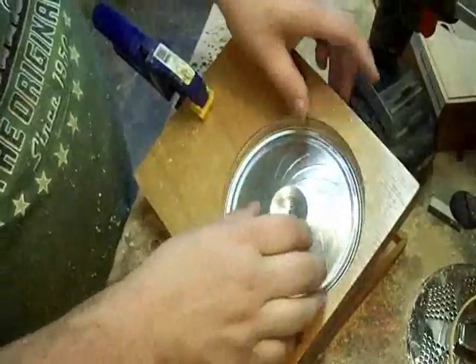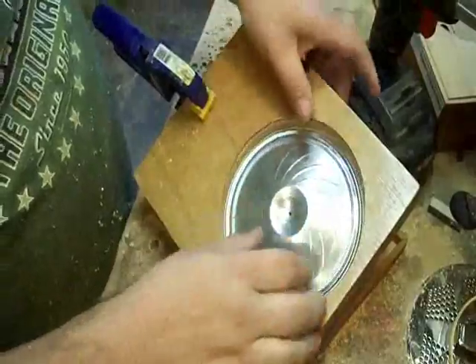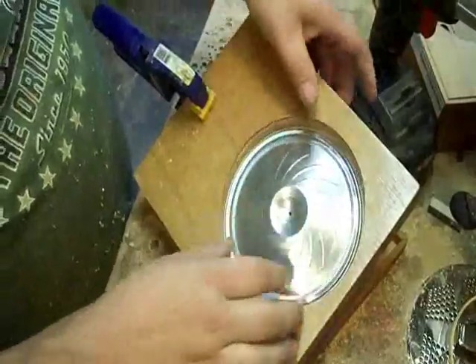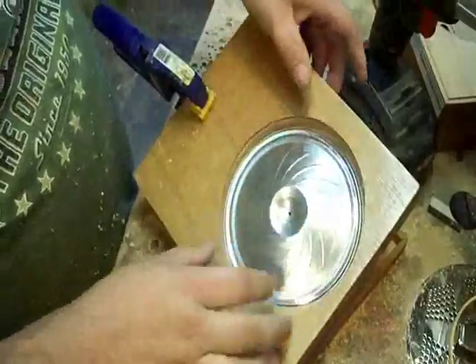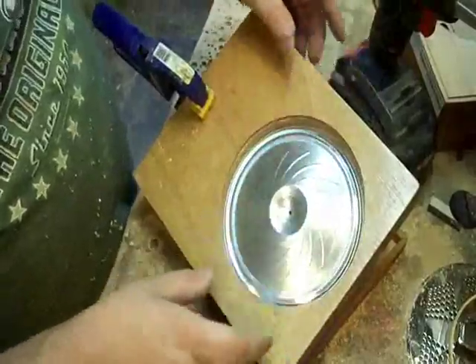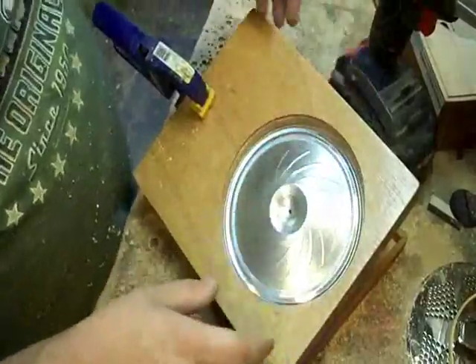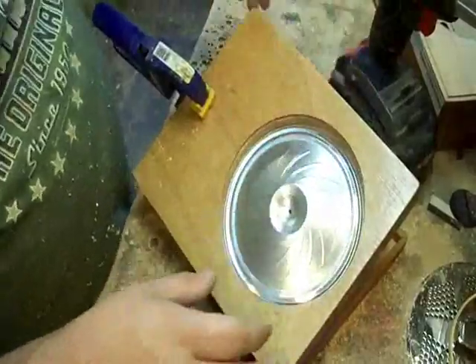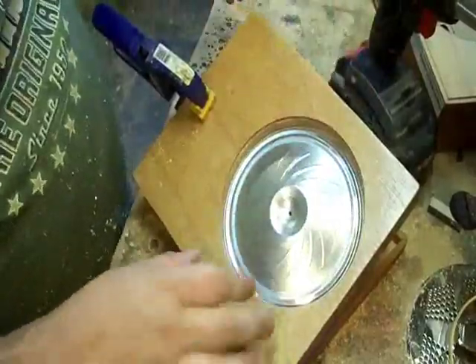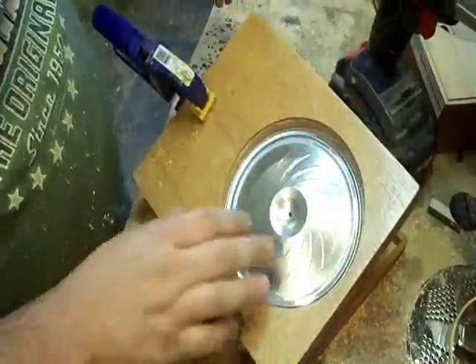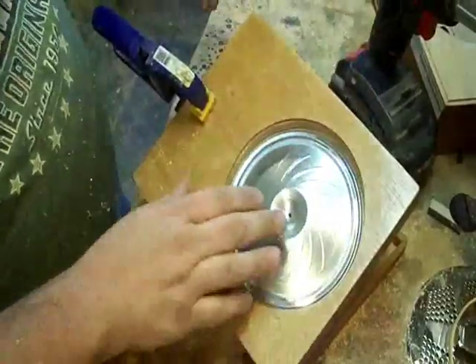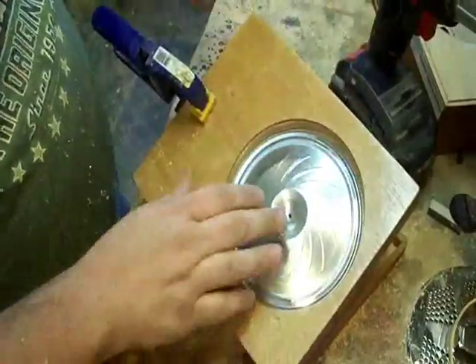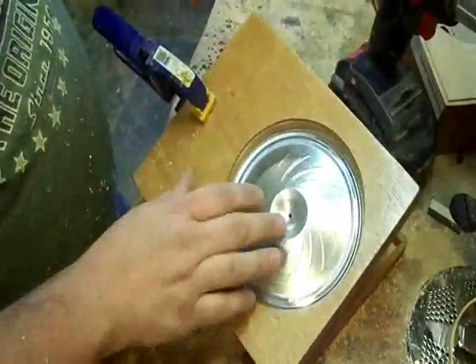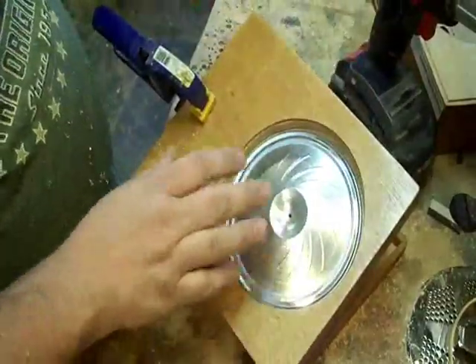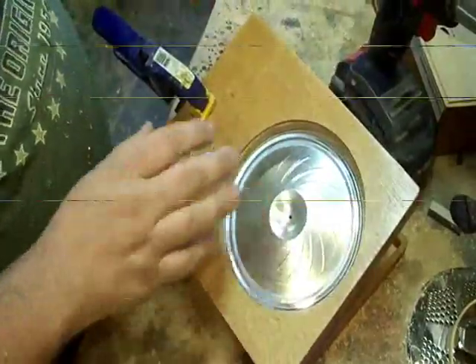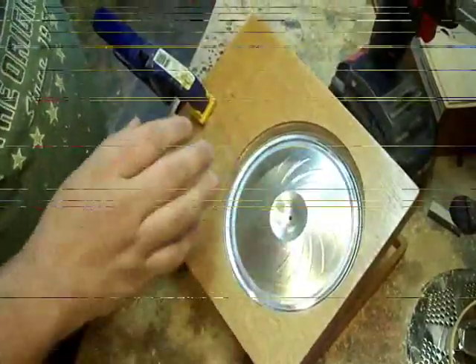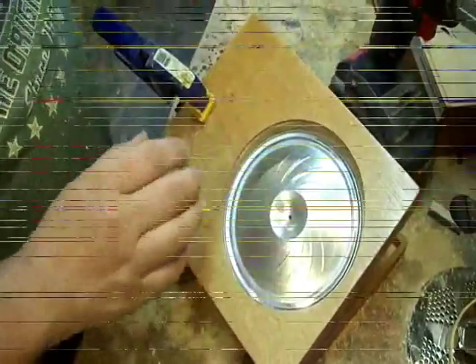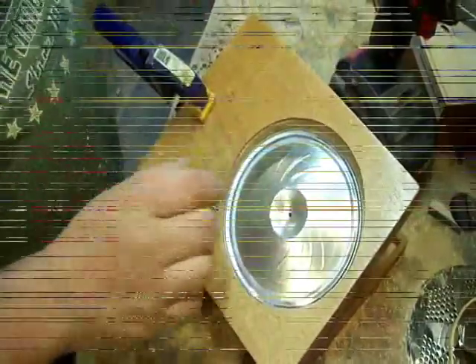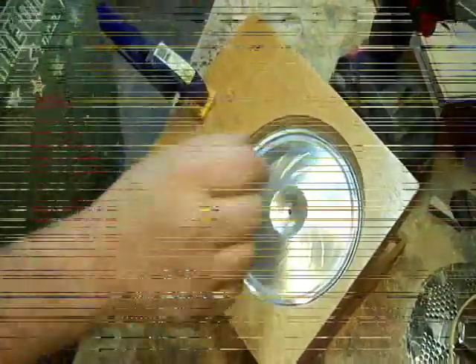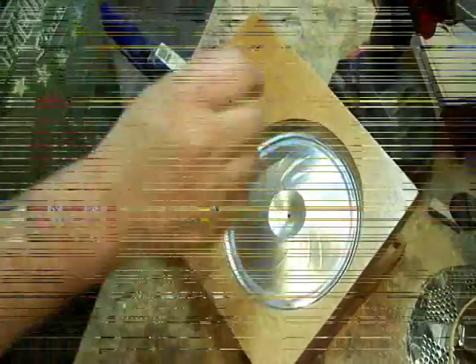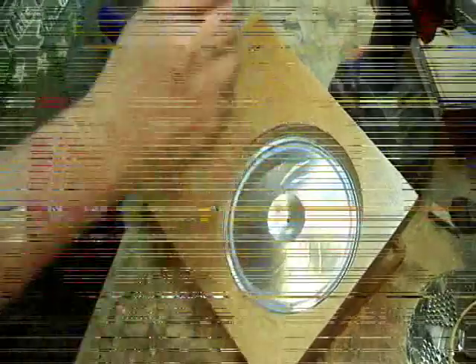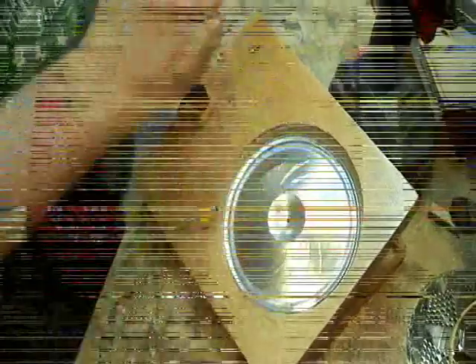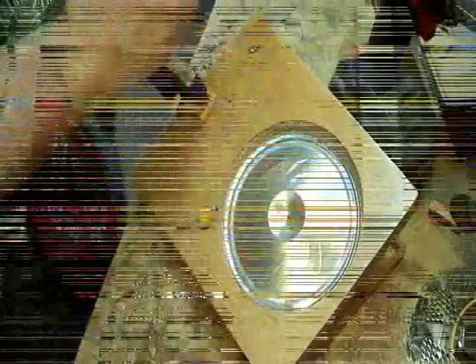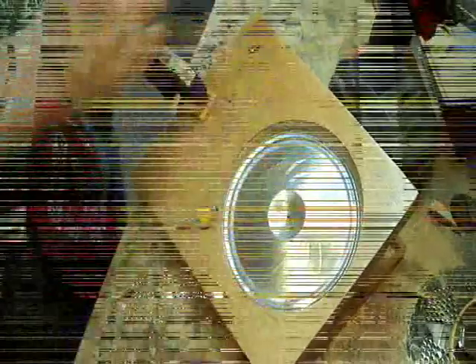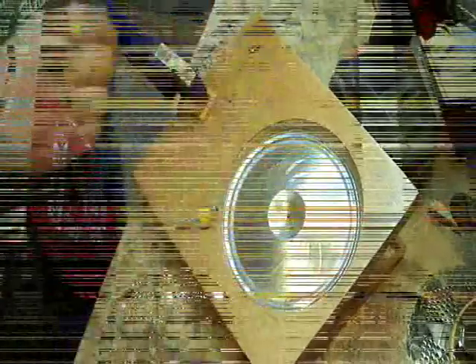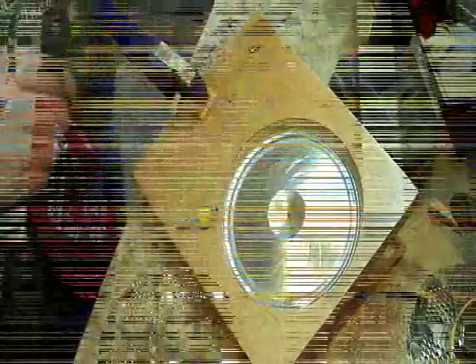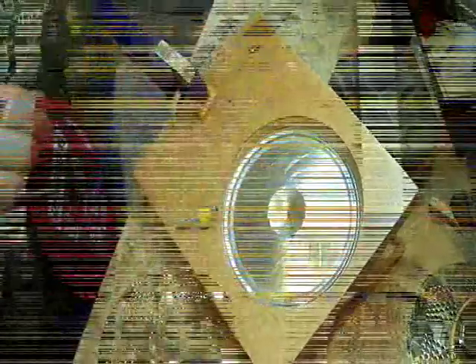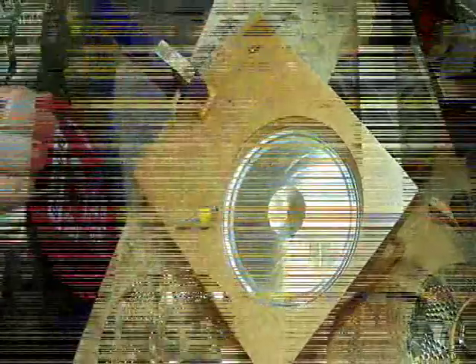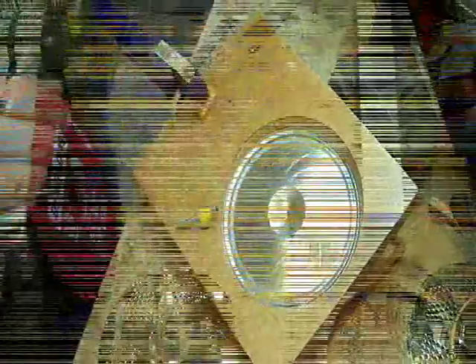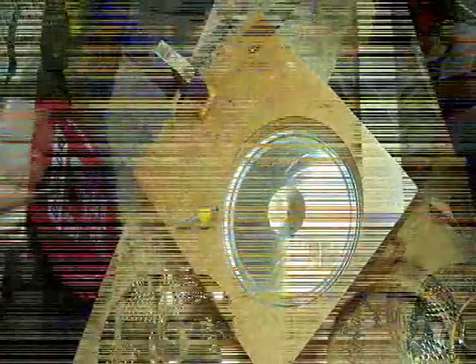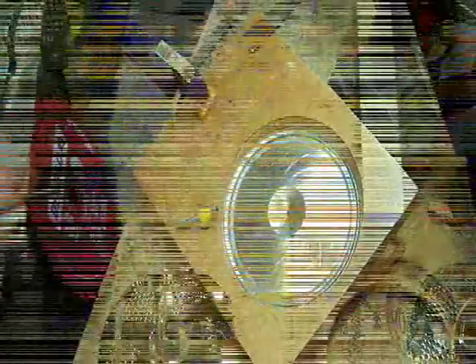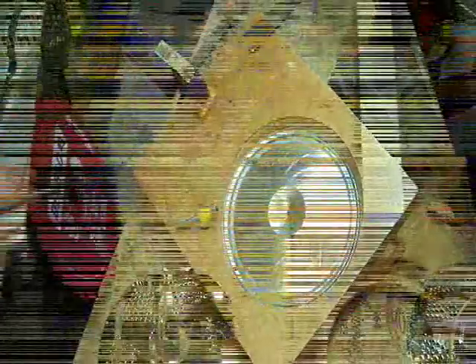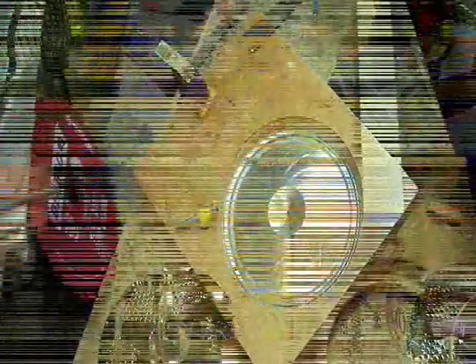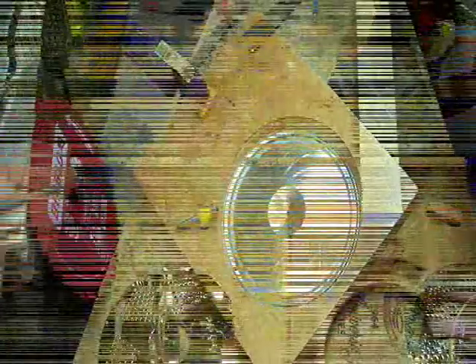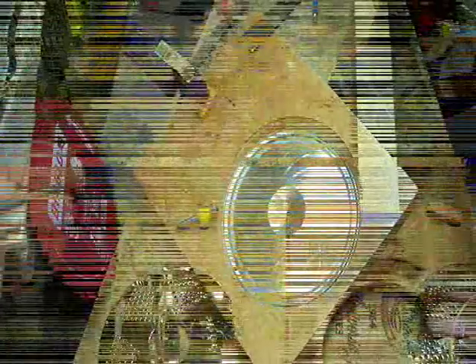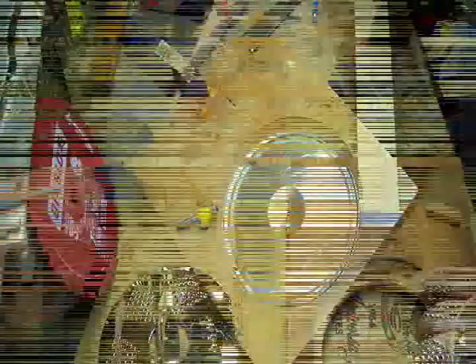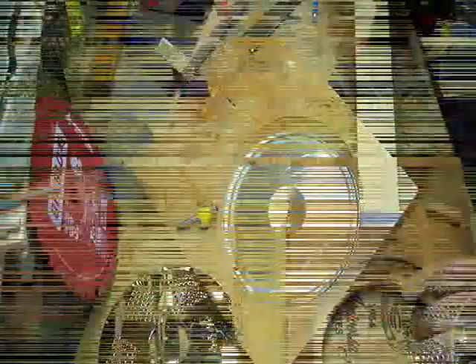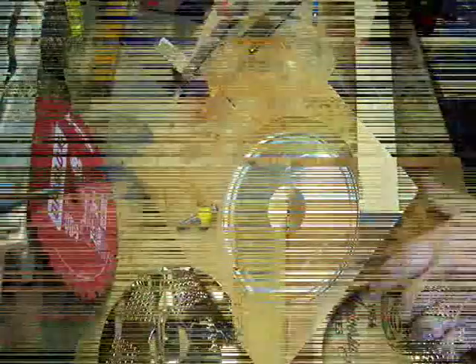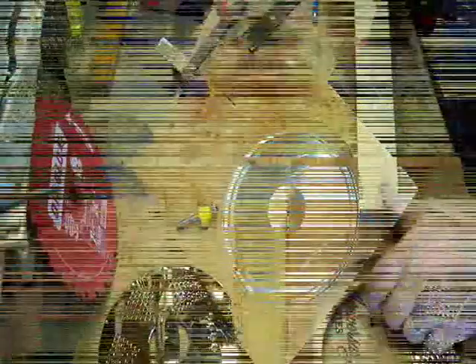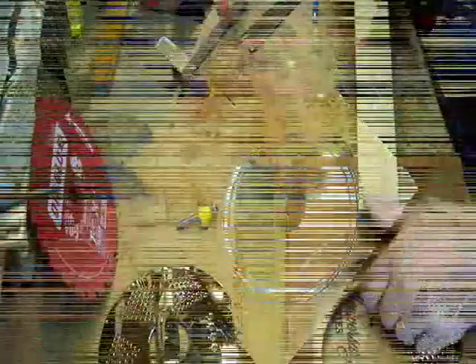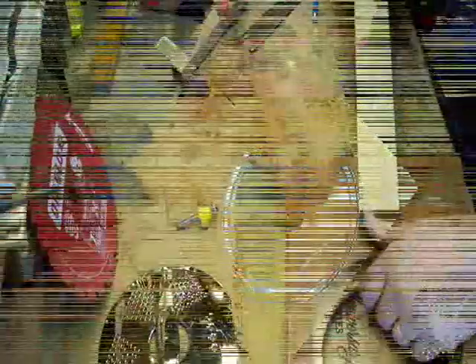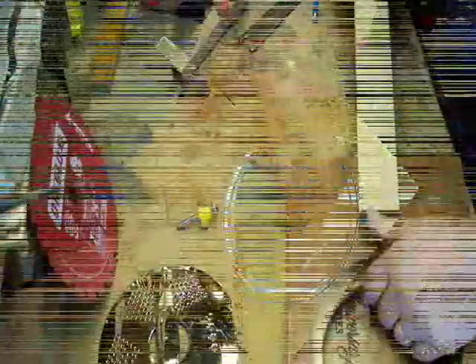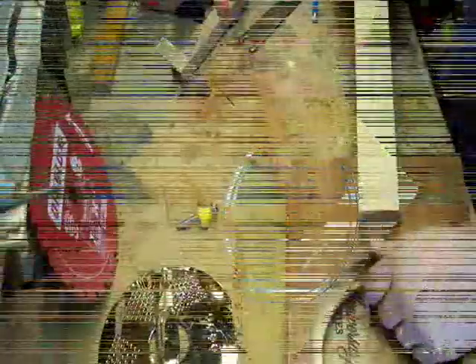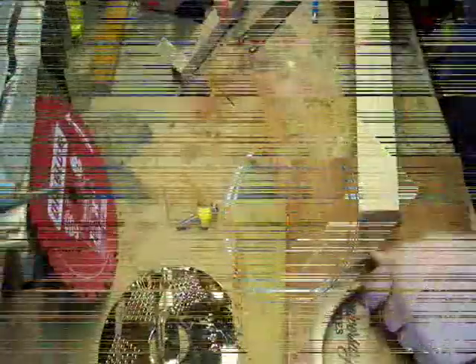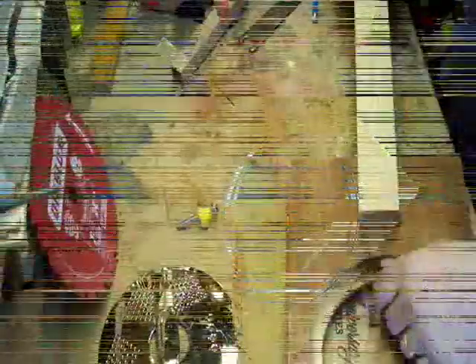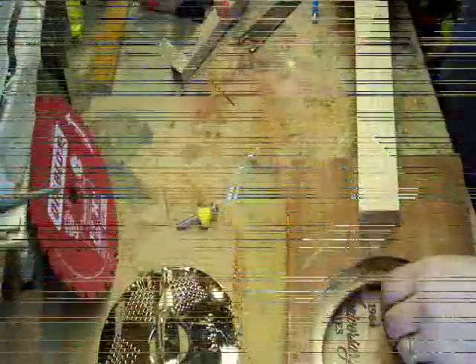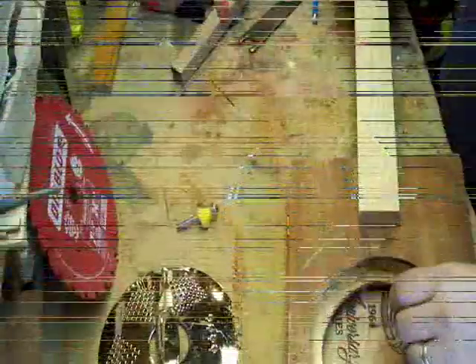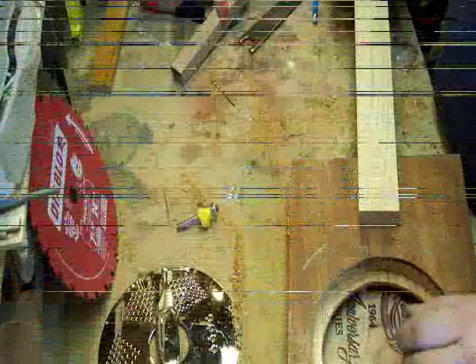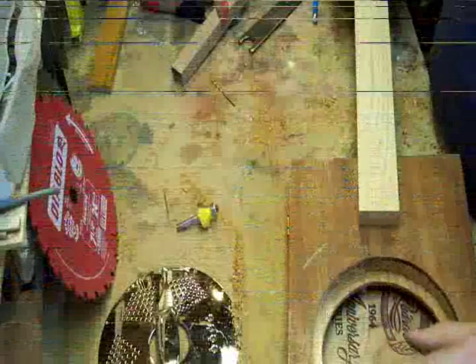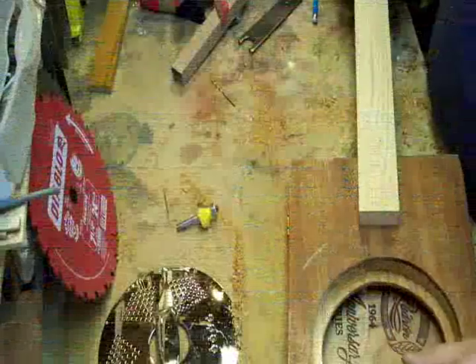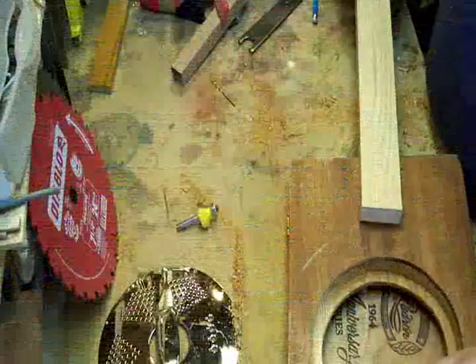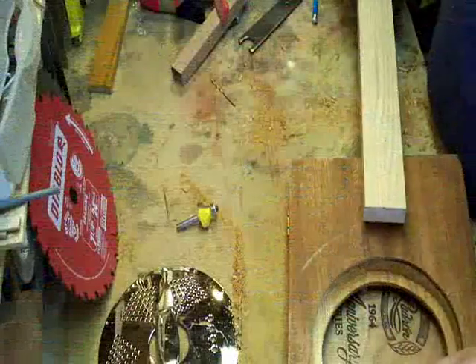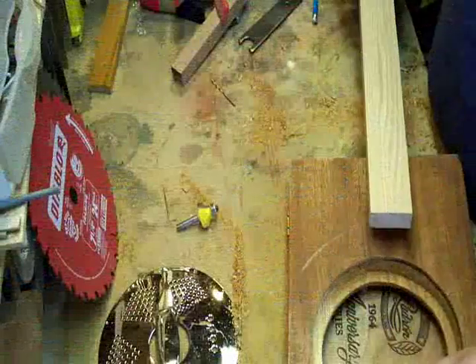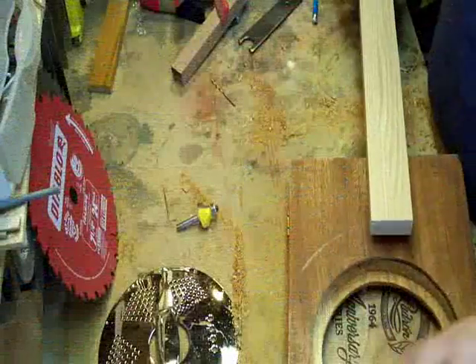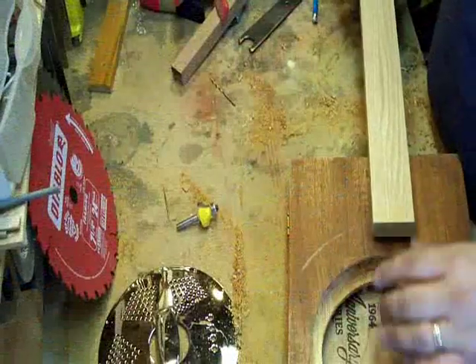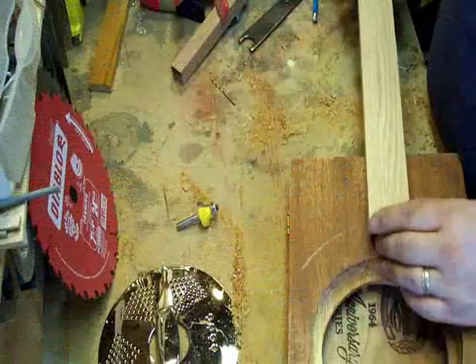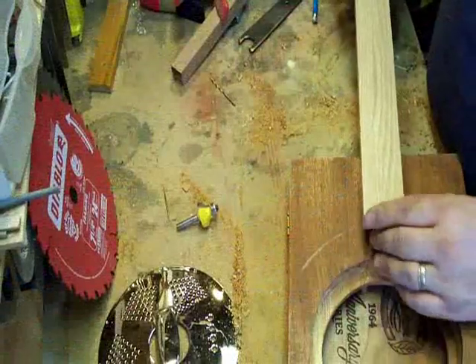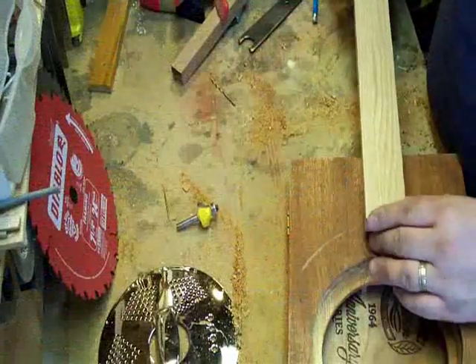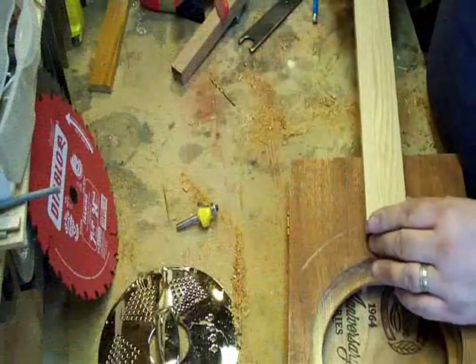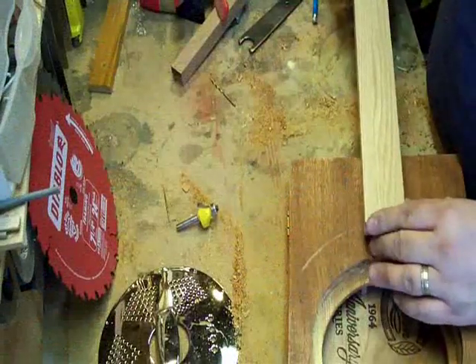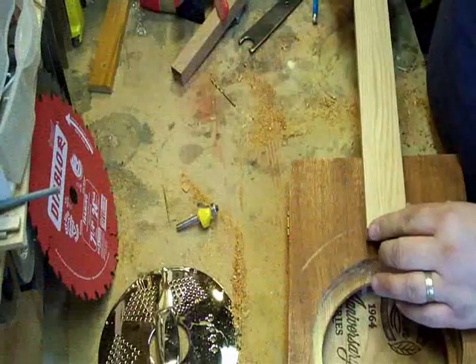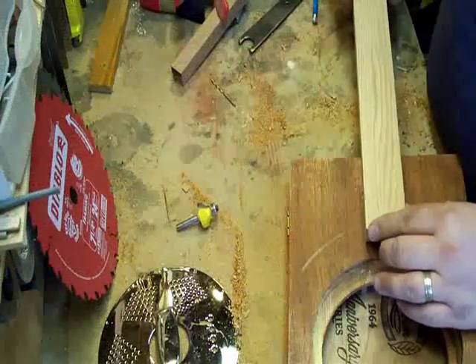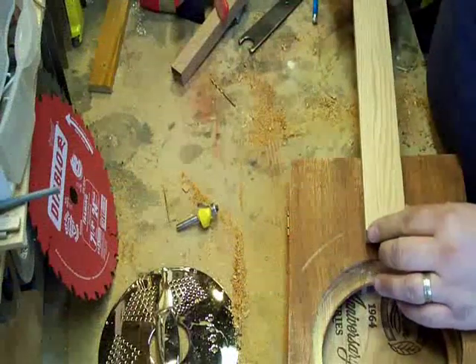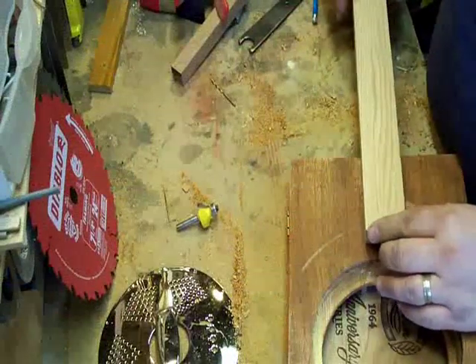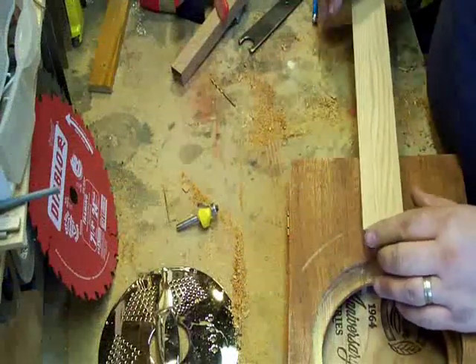What I'm going to do now is I'm going to set the cone down in there. The next thing we're going to talk about is our neck.